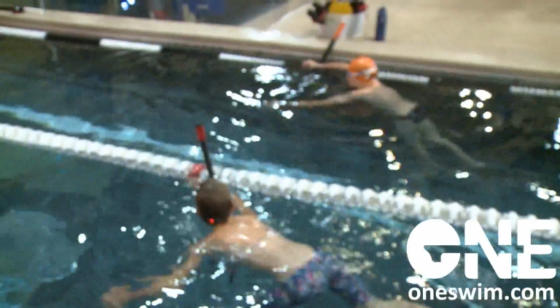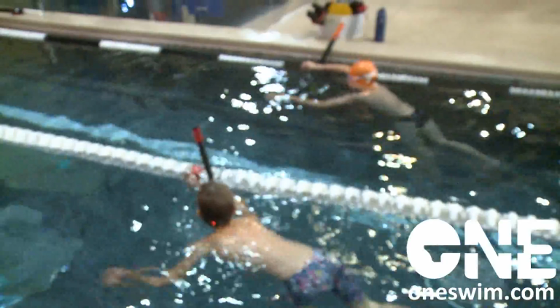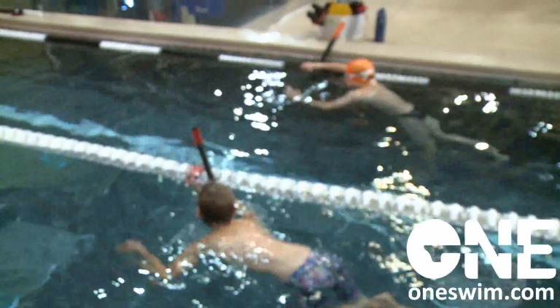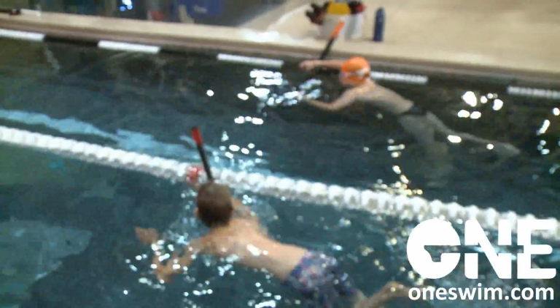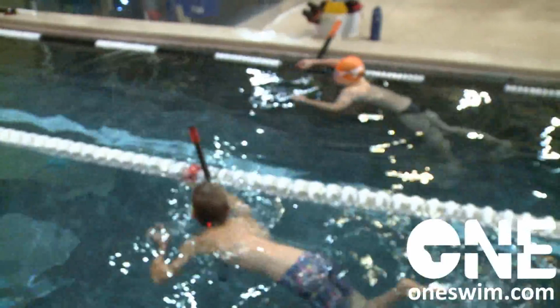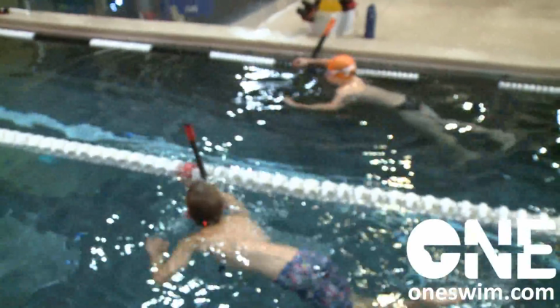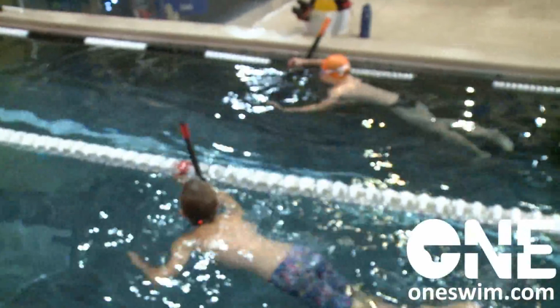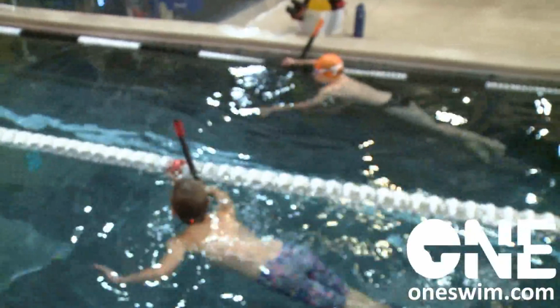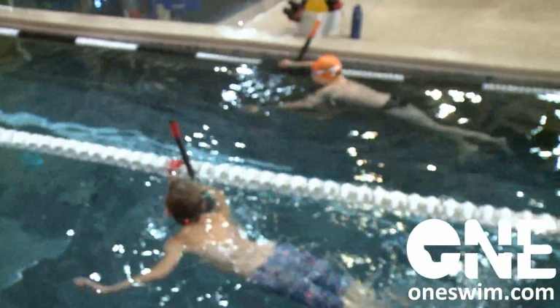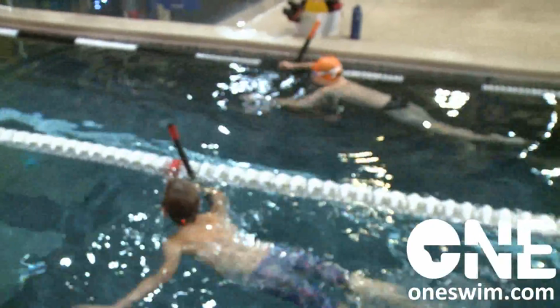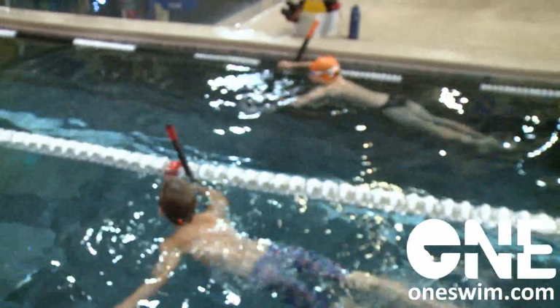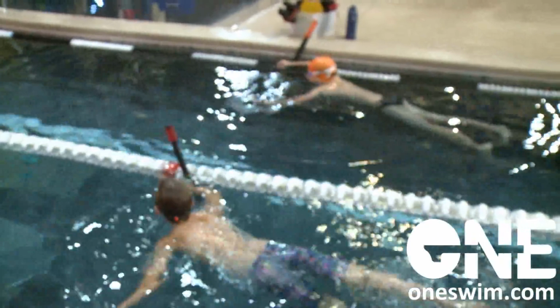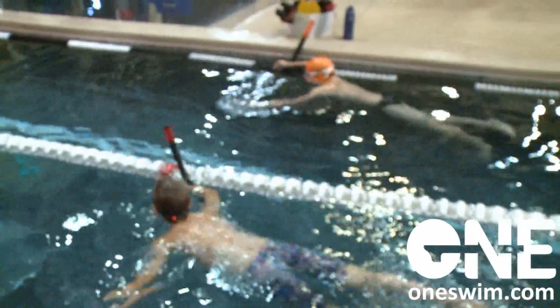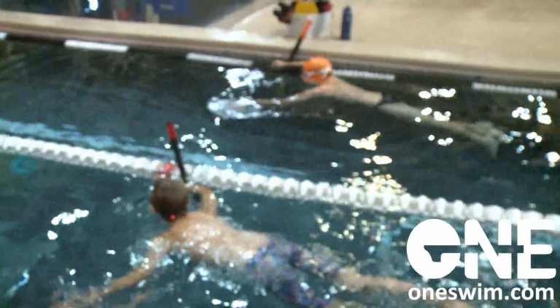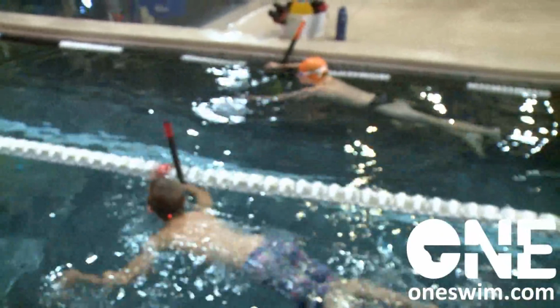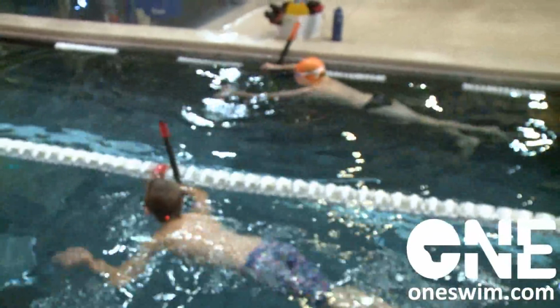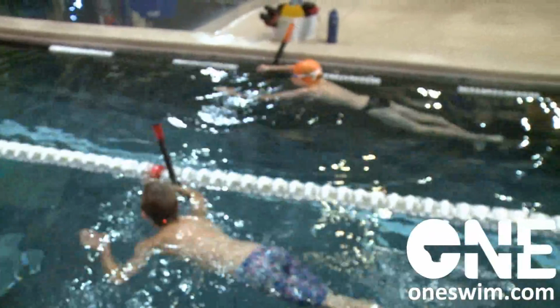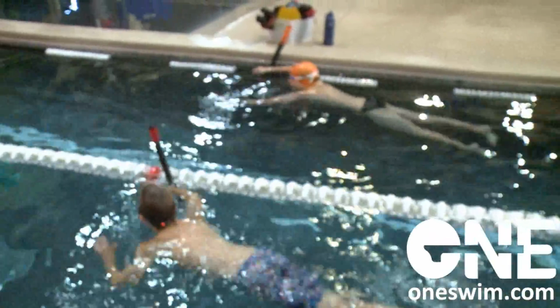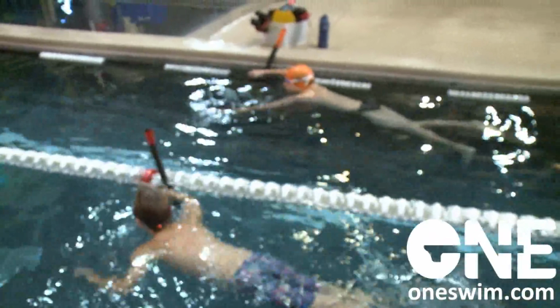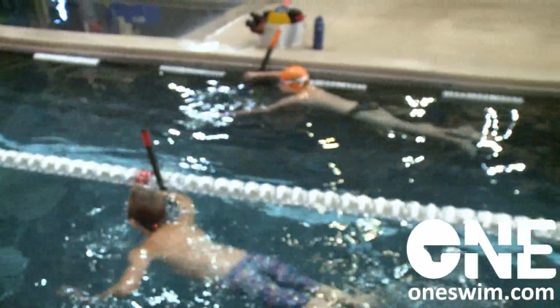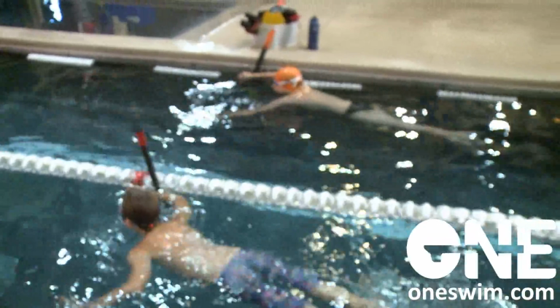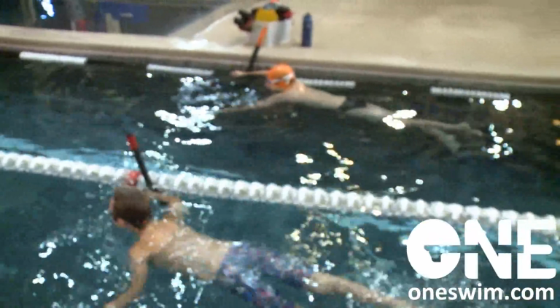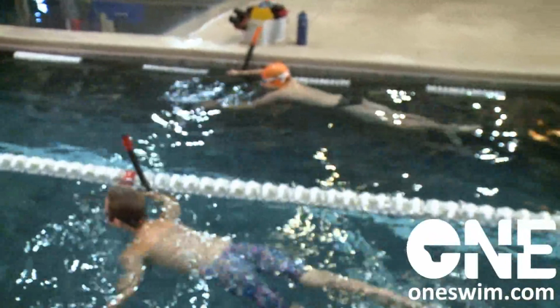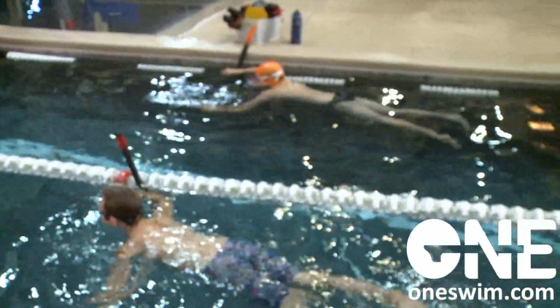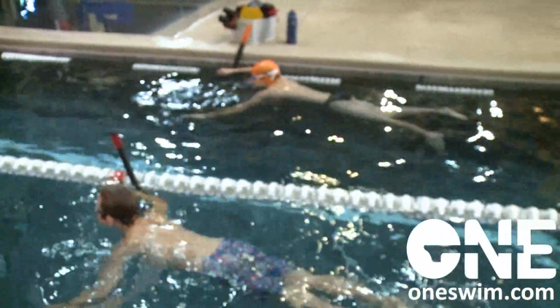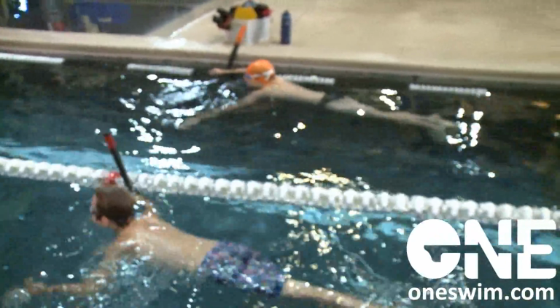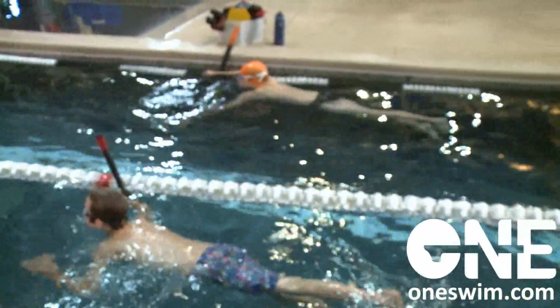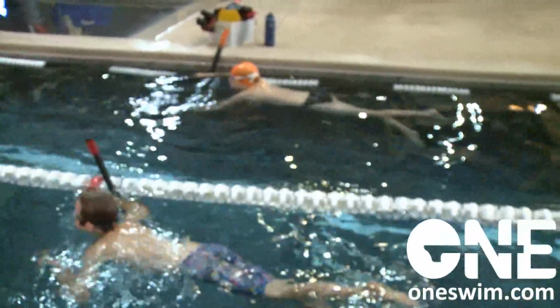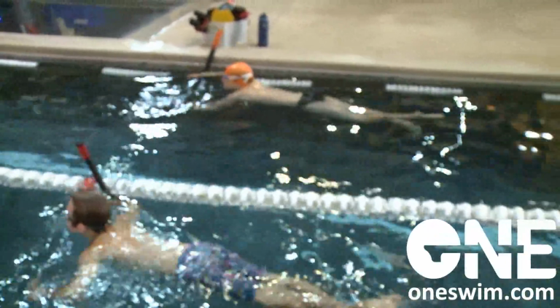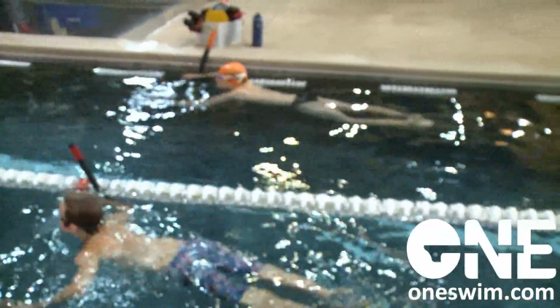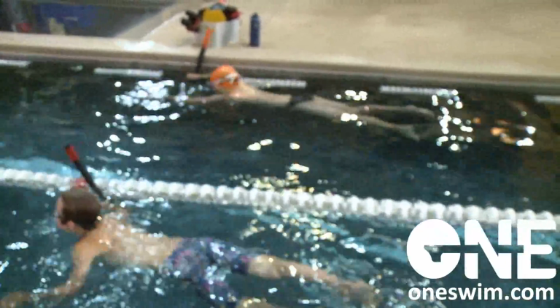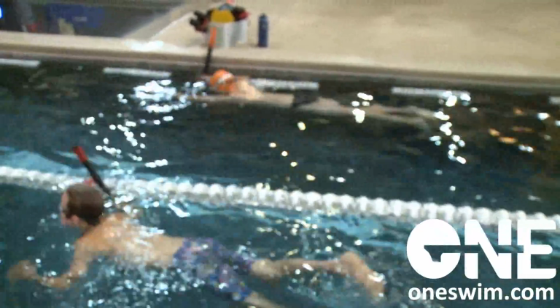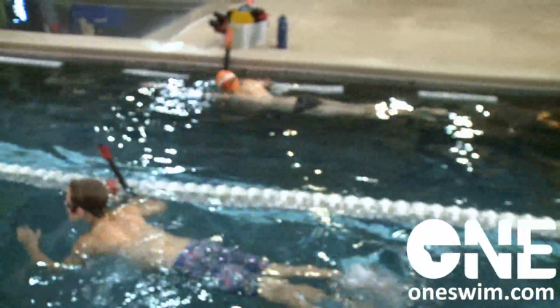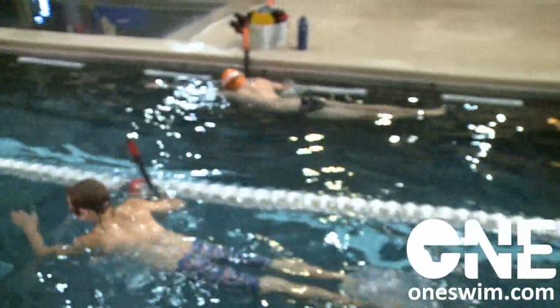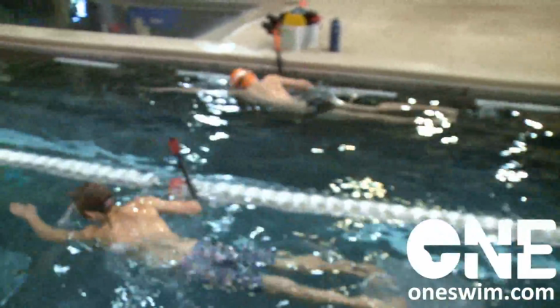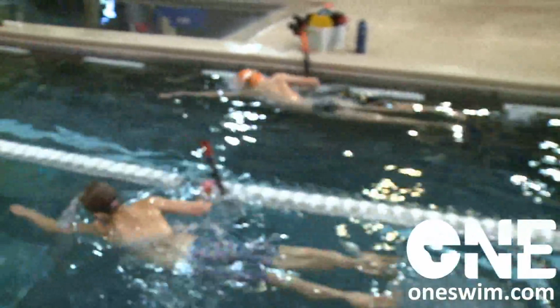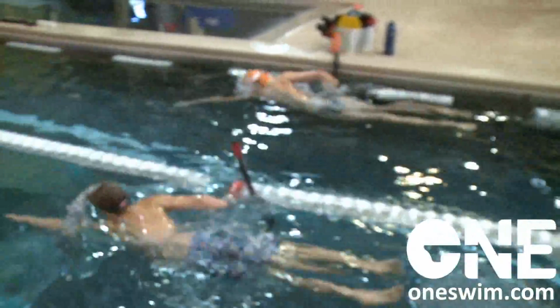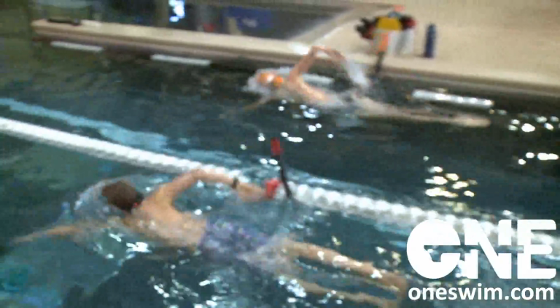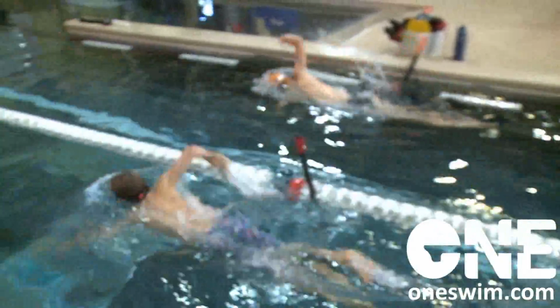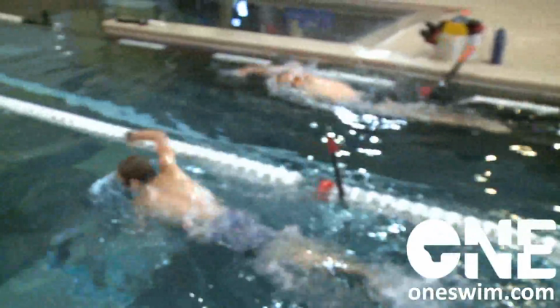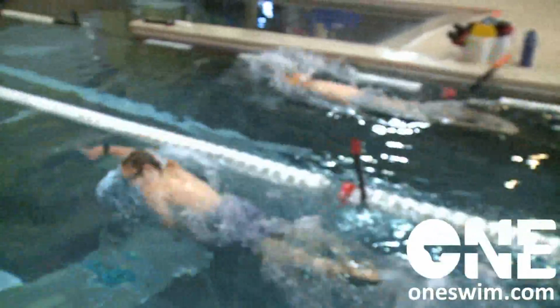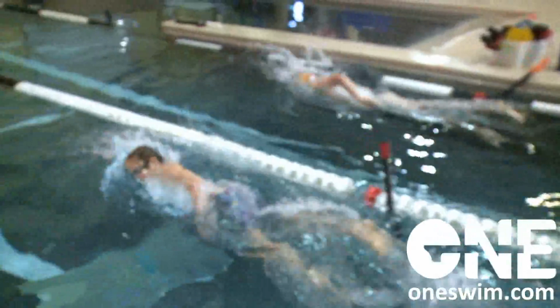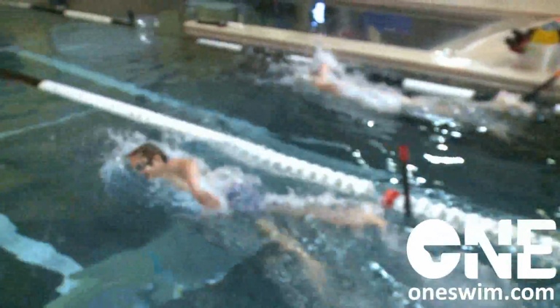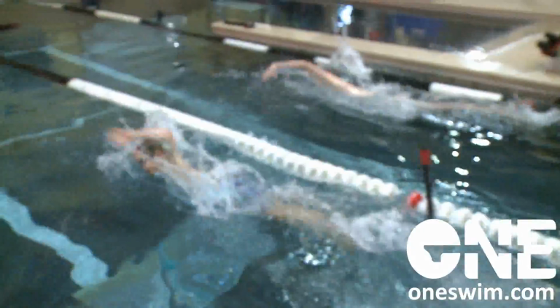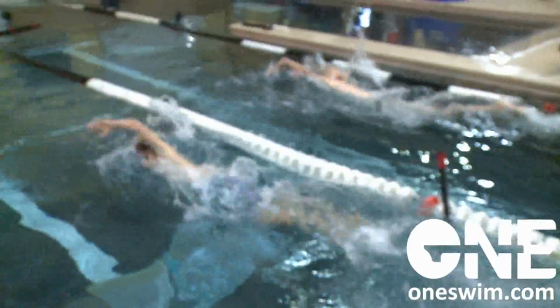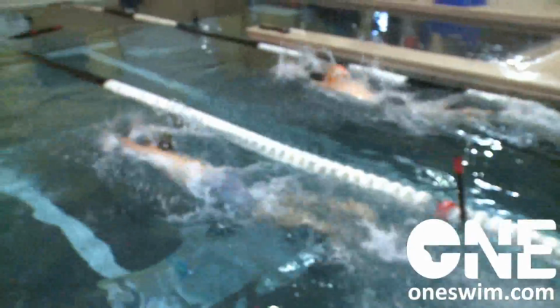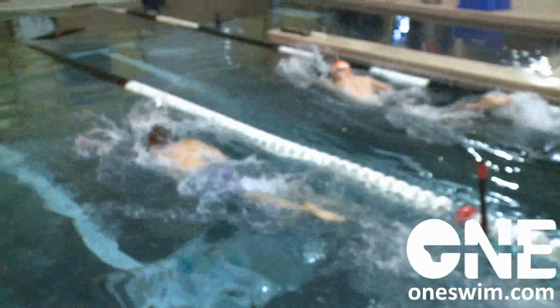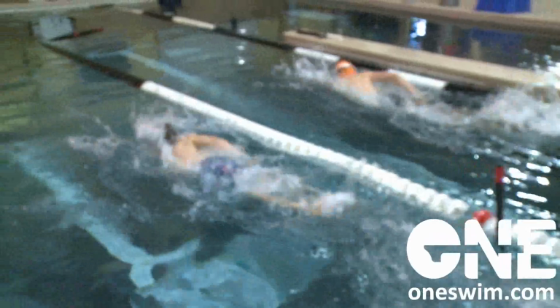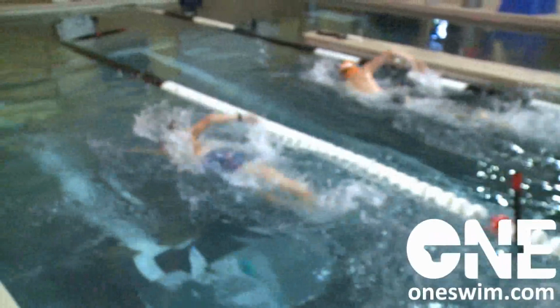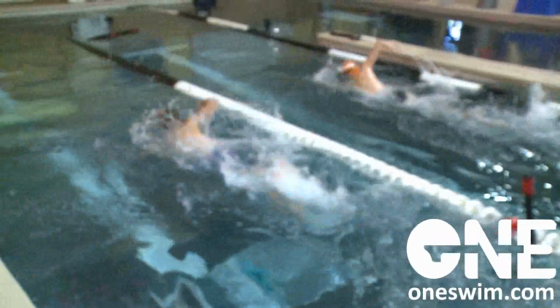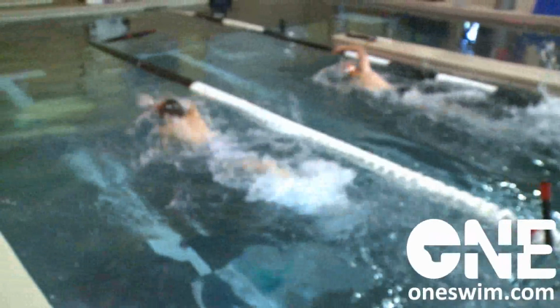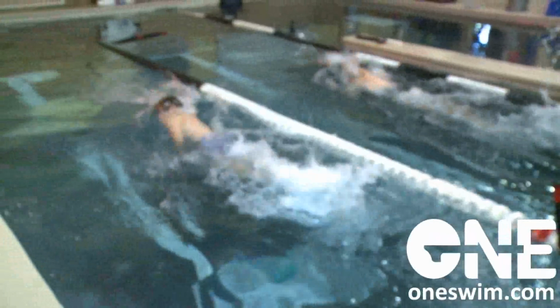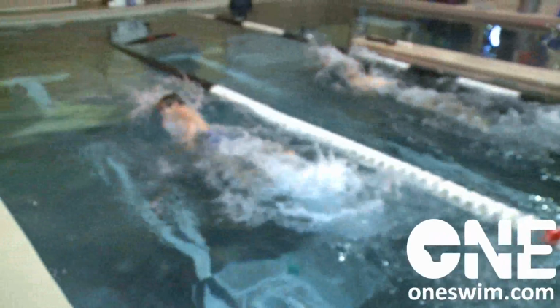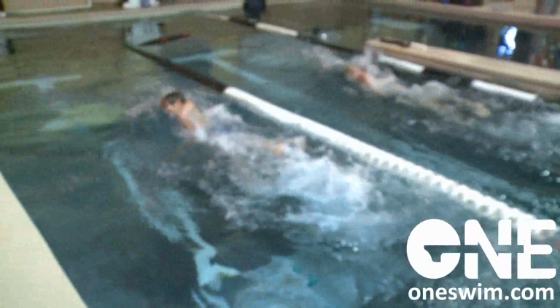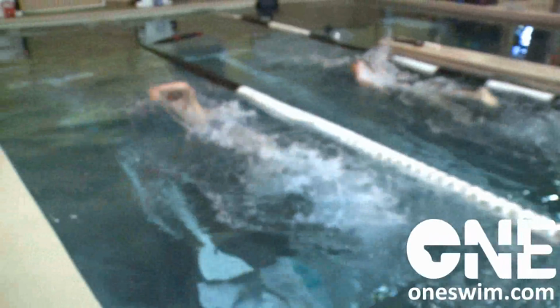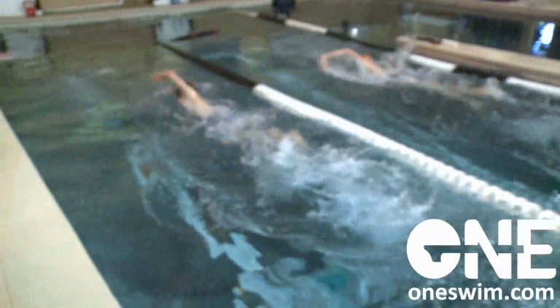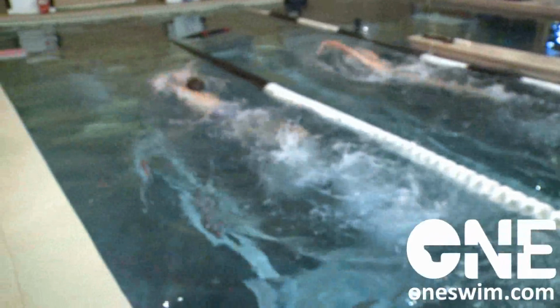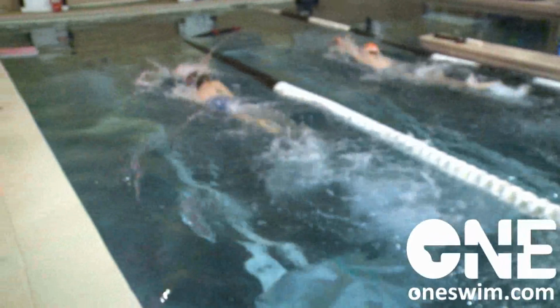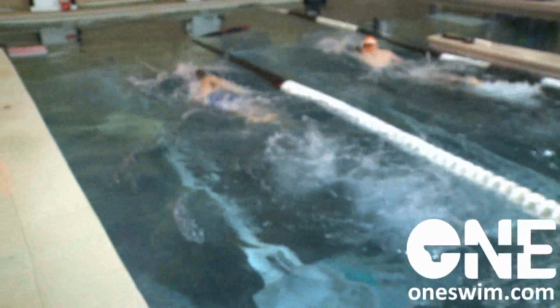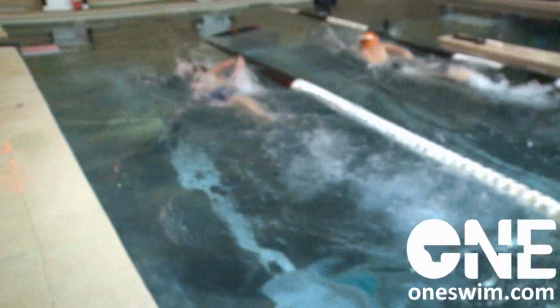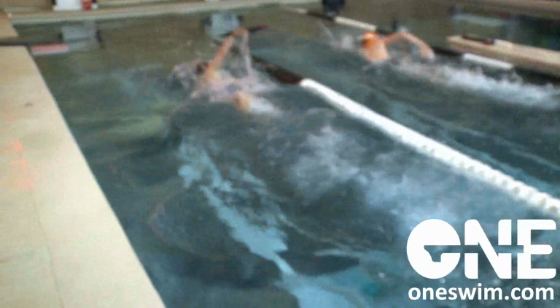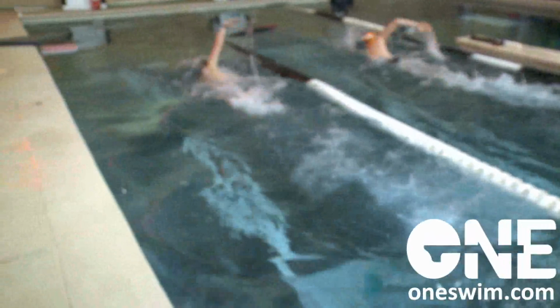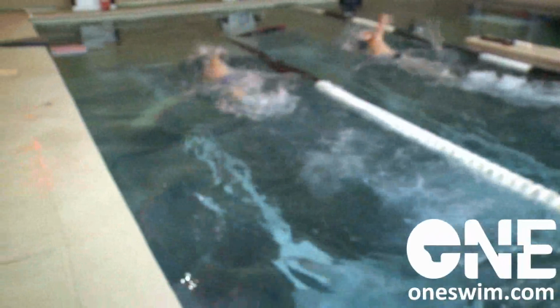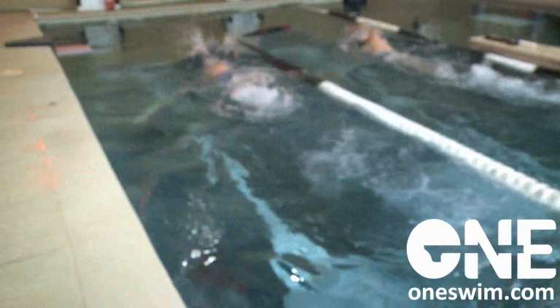Okay, 200 open drill. Ready, set, go. 200 open turn.